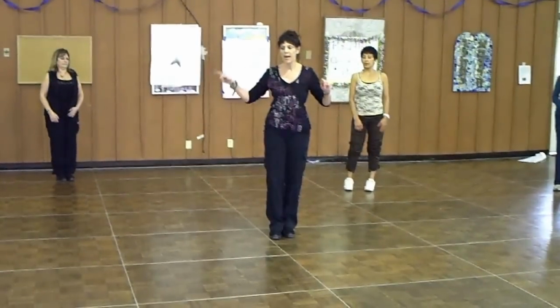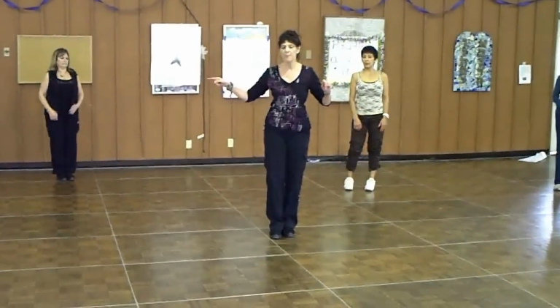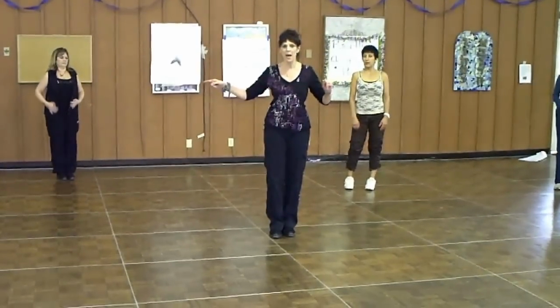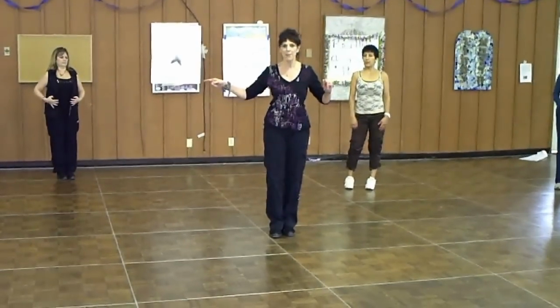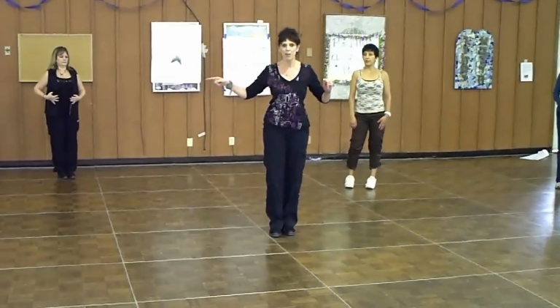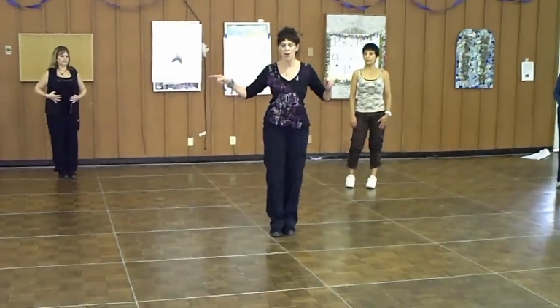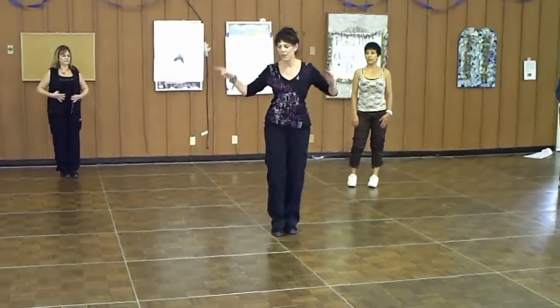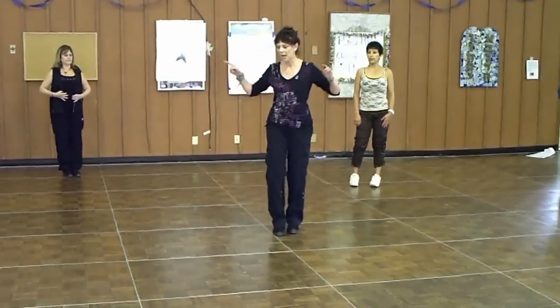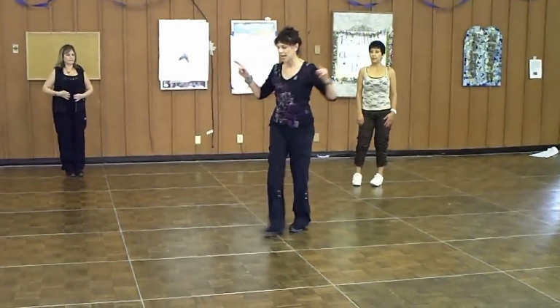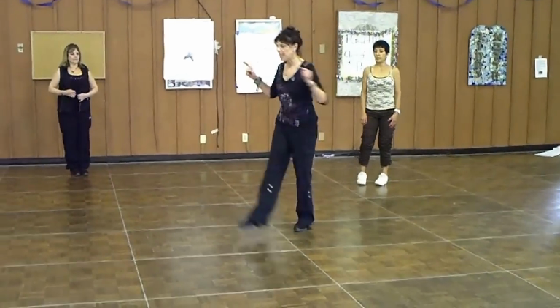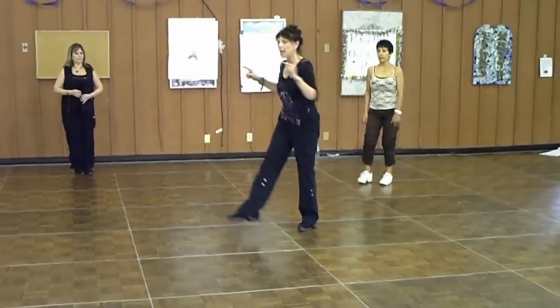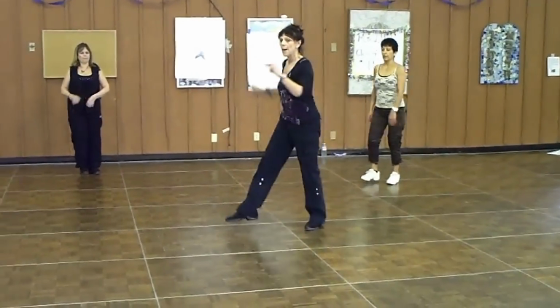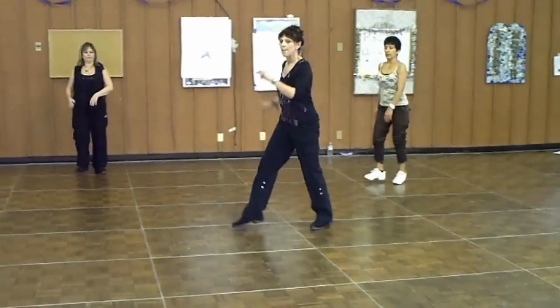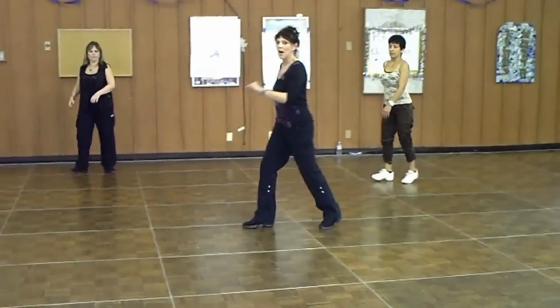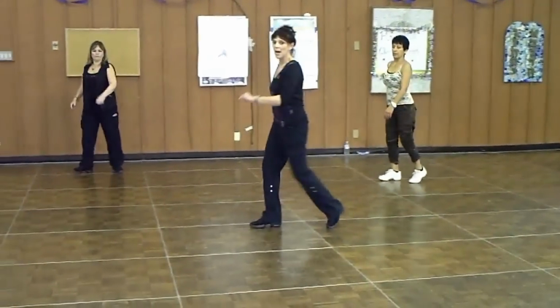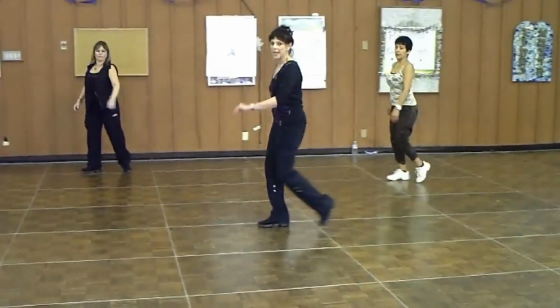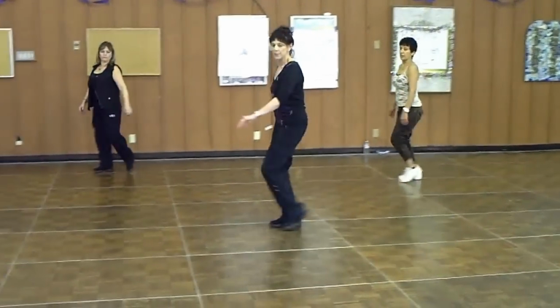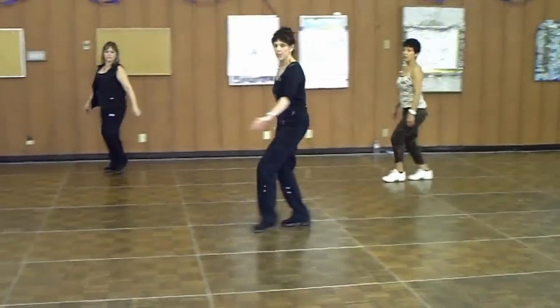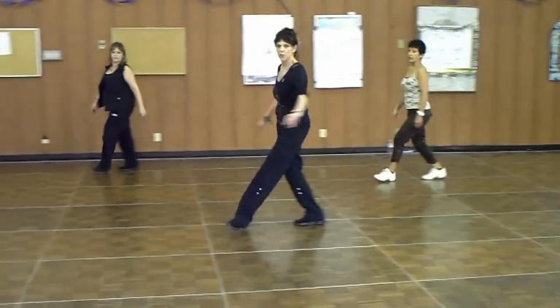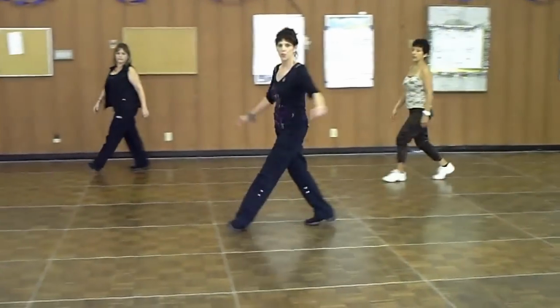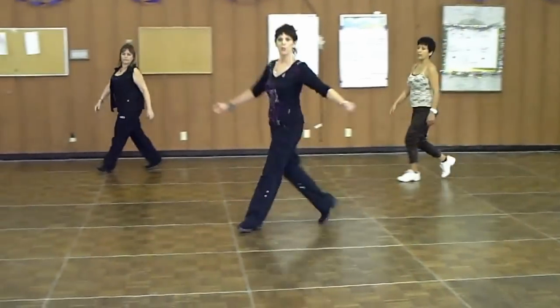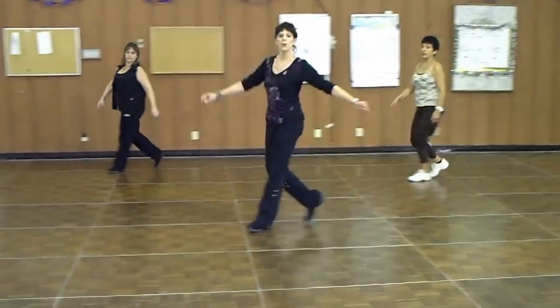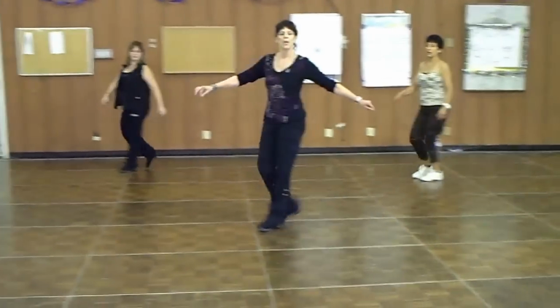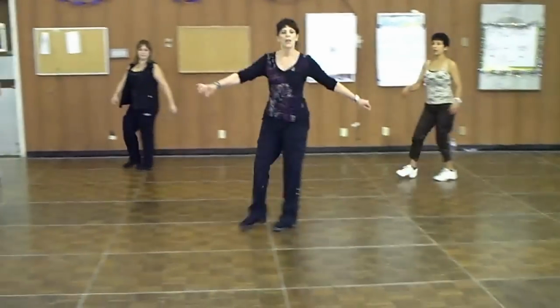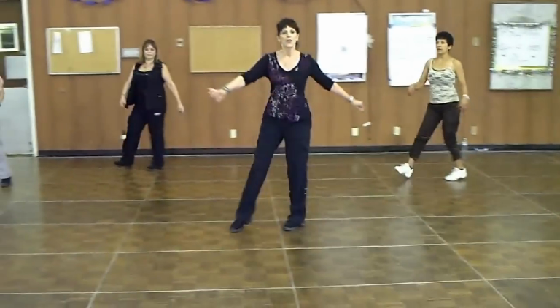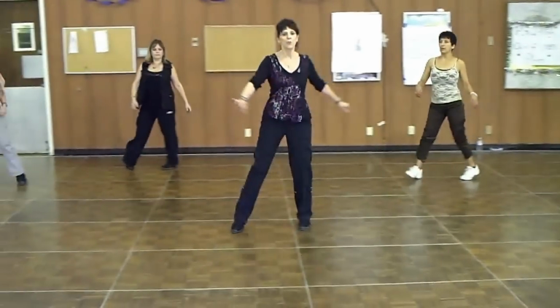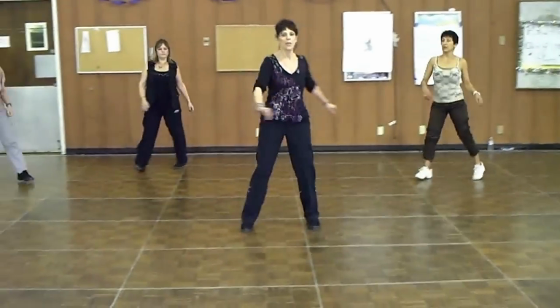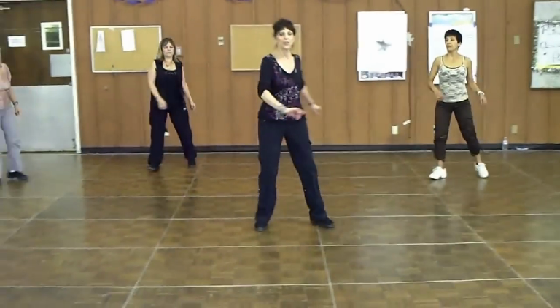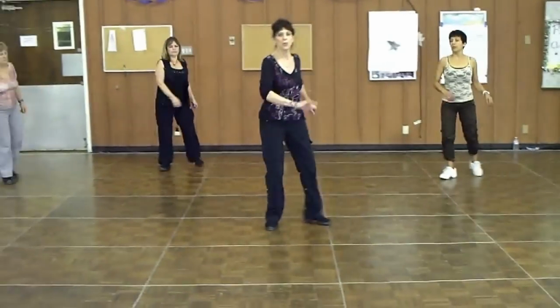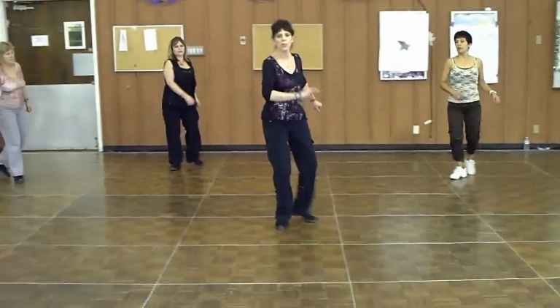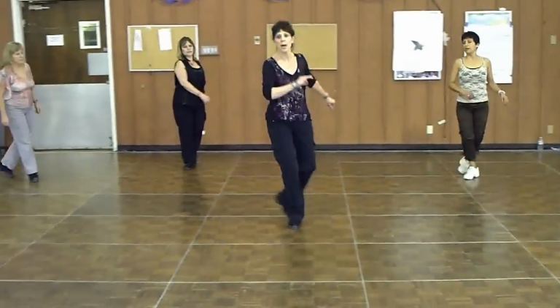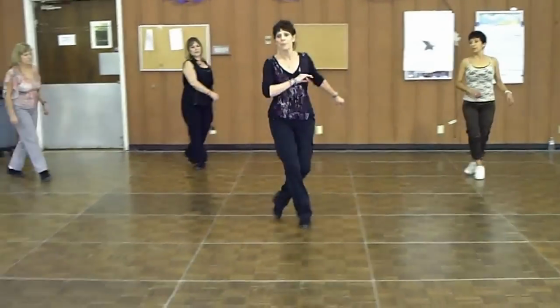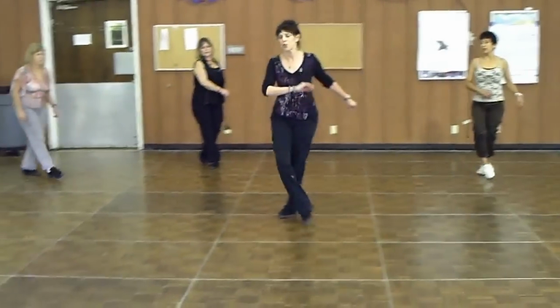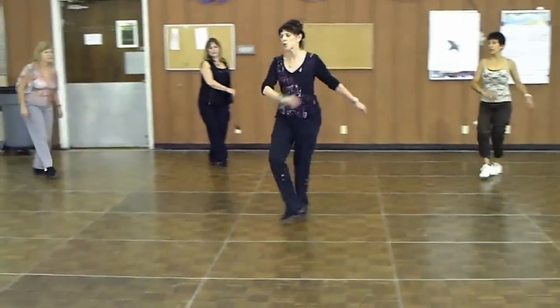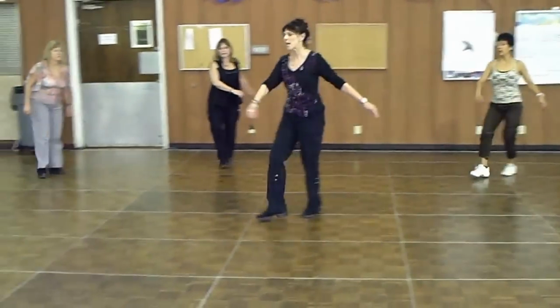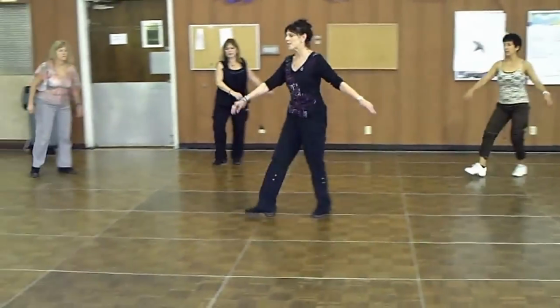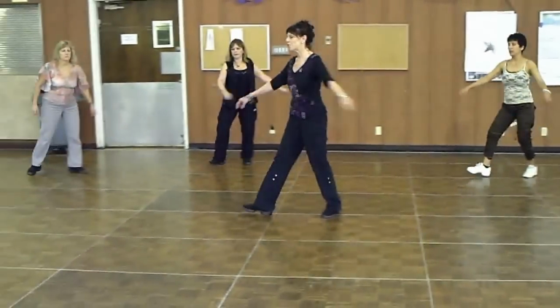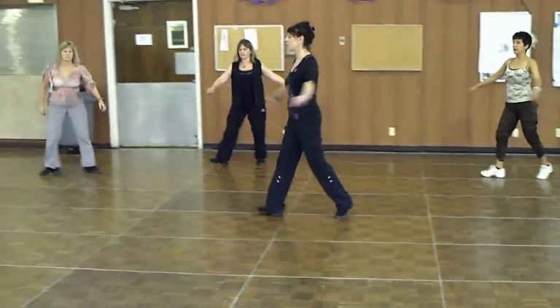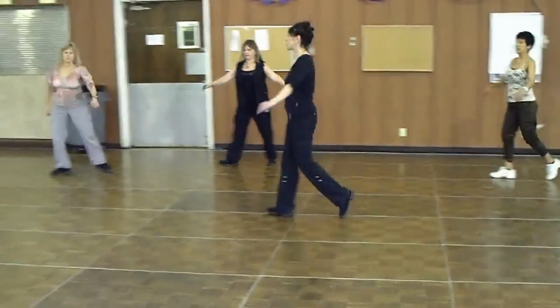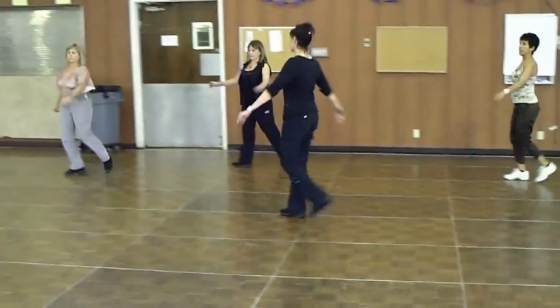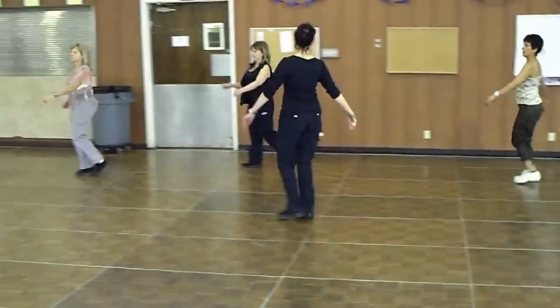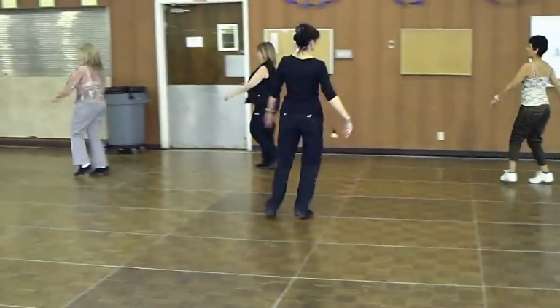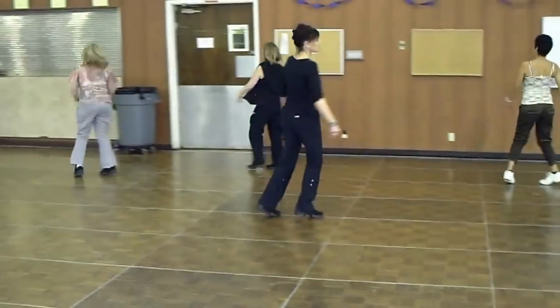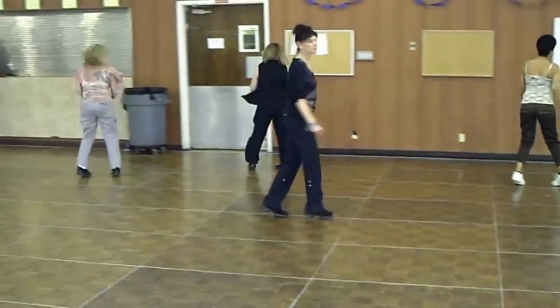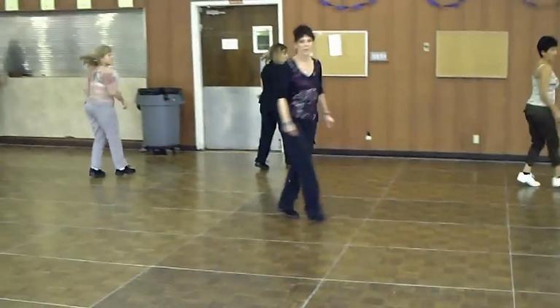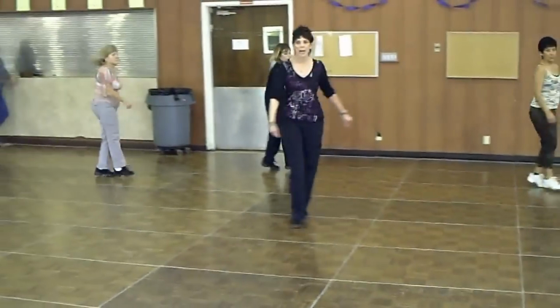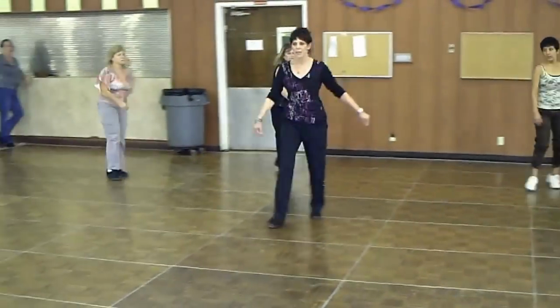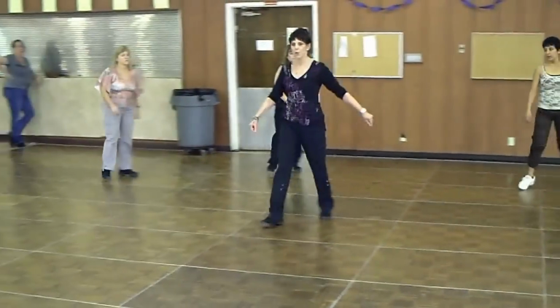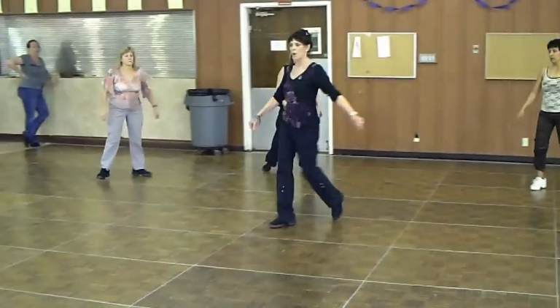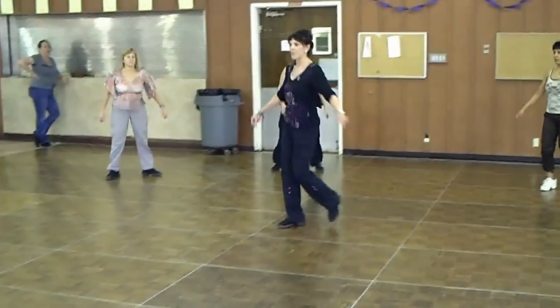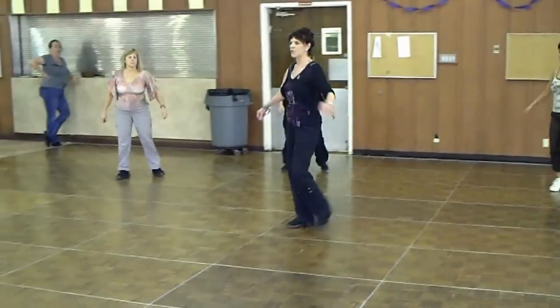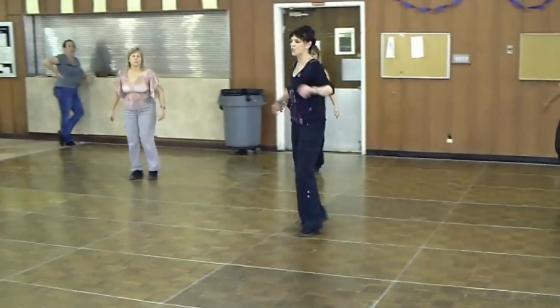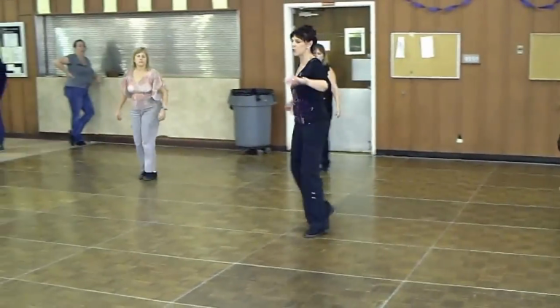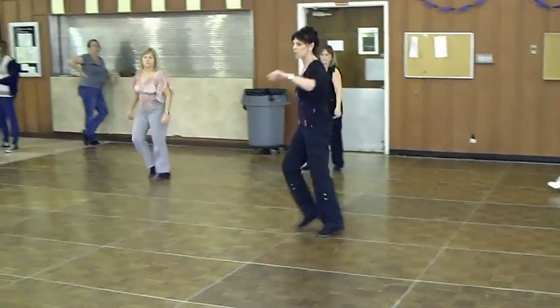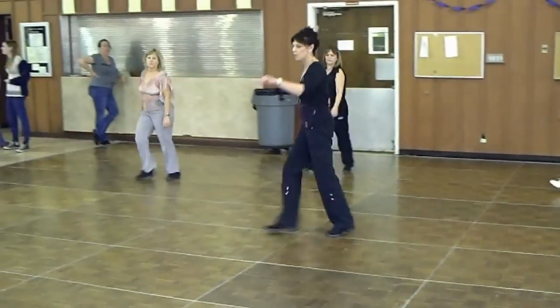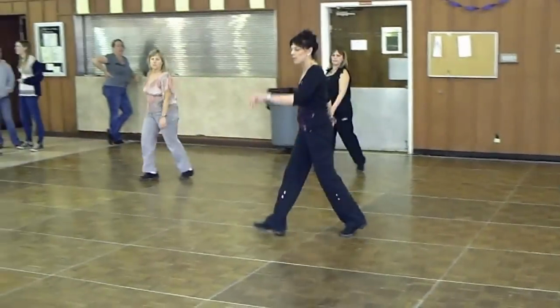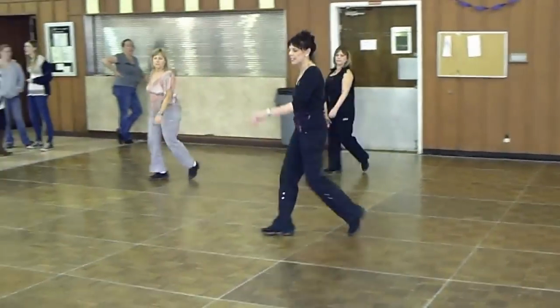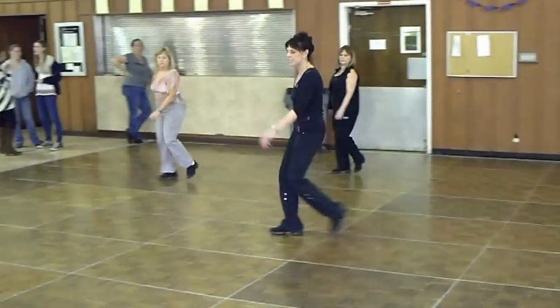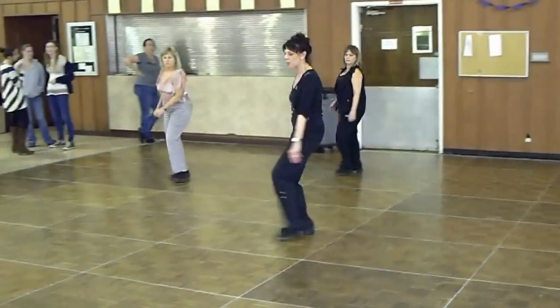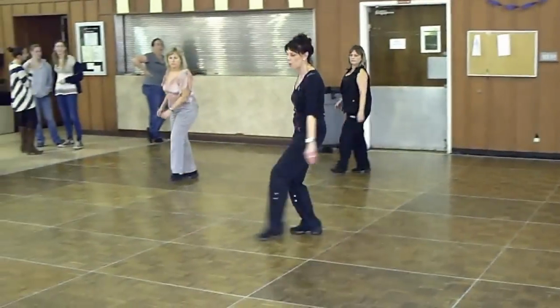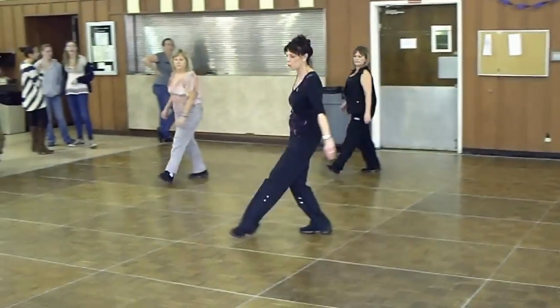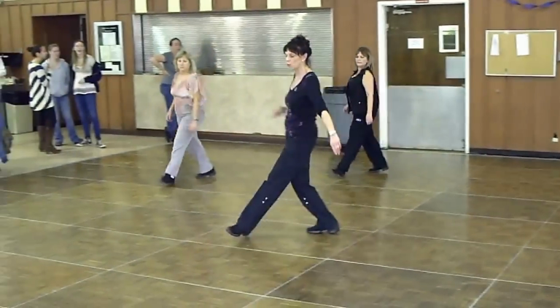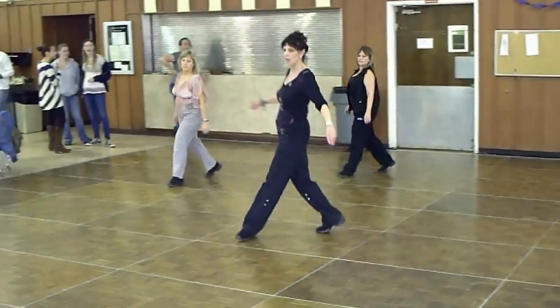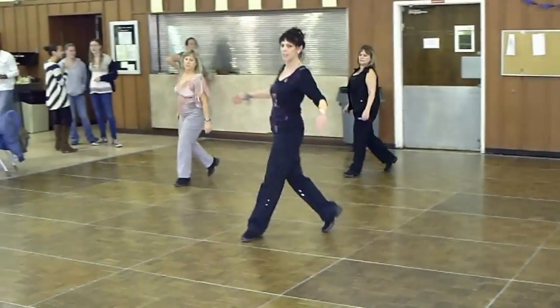Line, line, along the line. Line, two, three, two-step turn, and a shut, shut, and a one, two, three, slow cross.